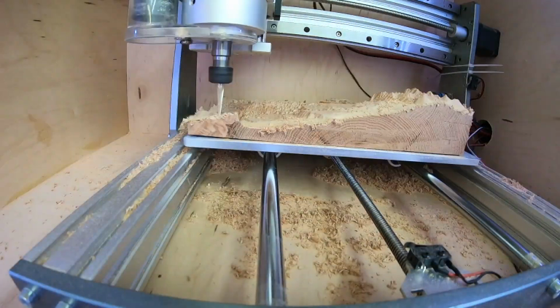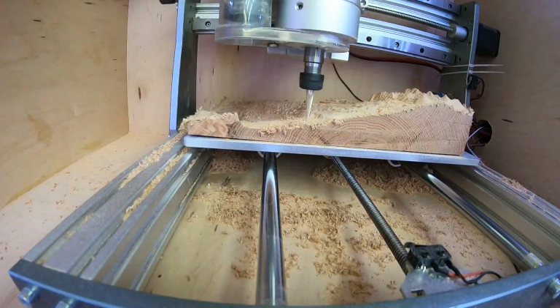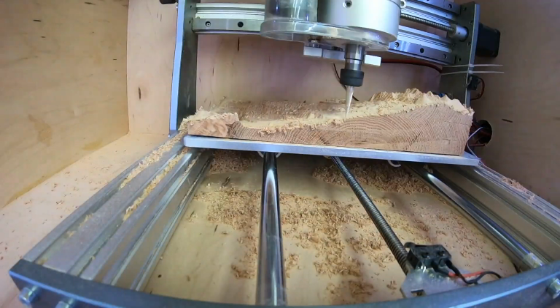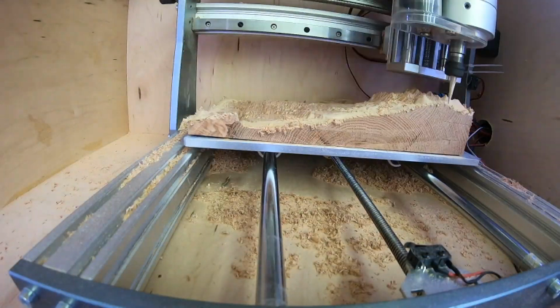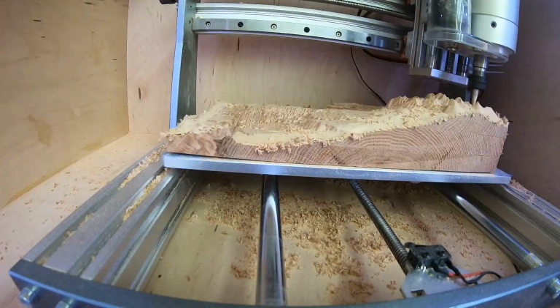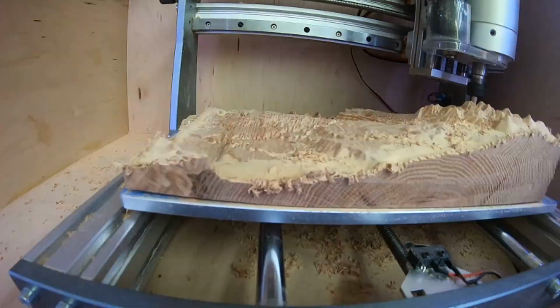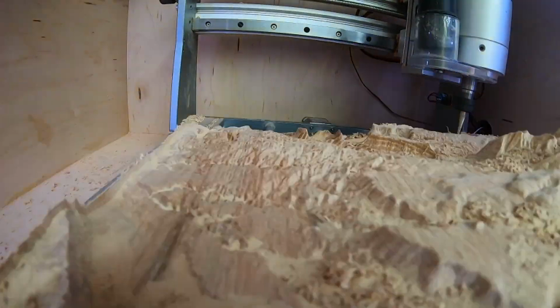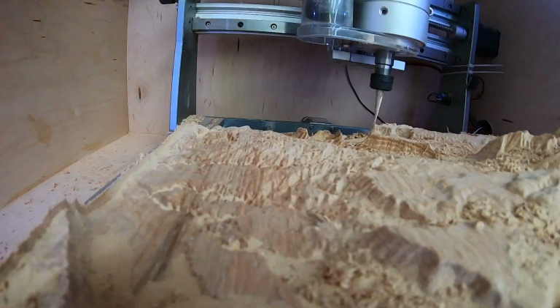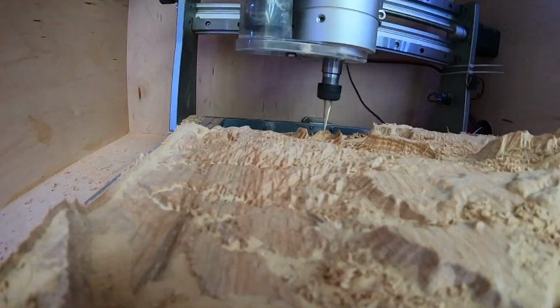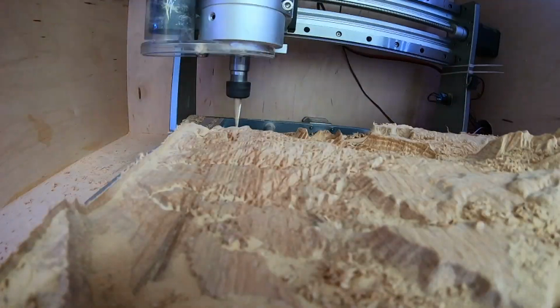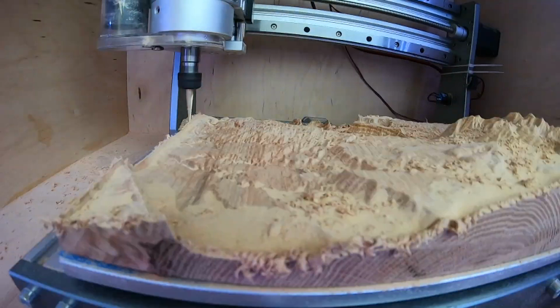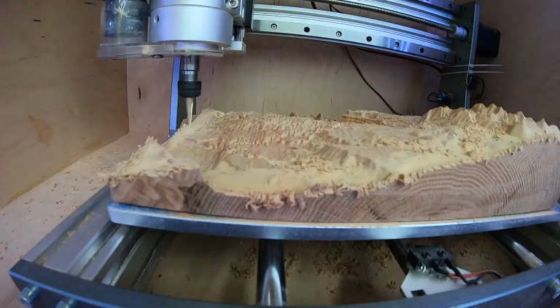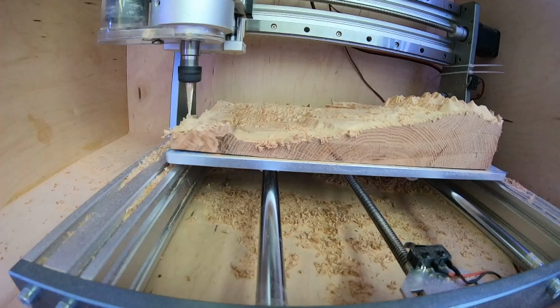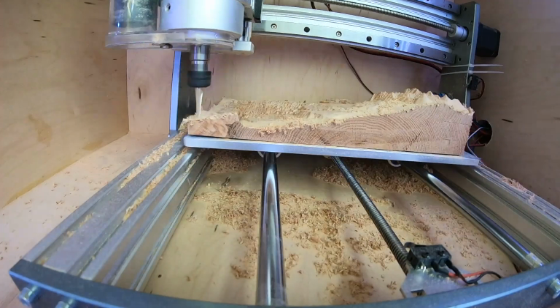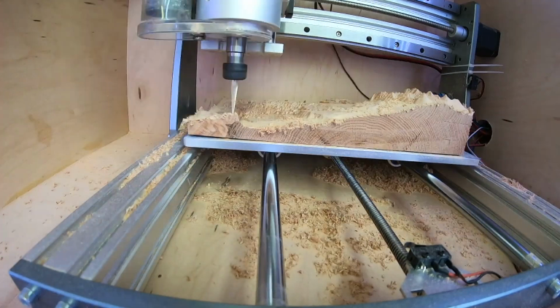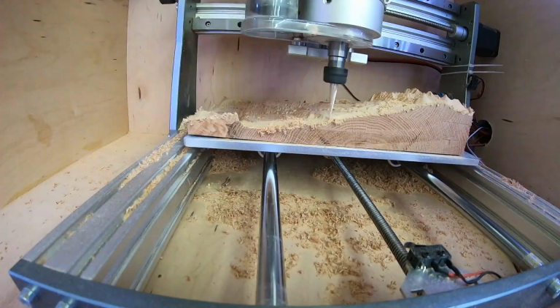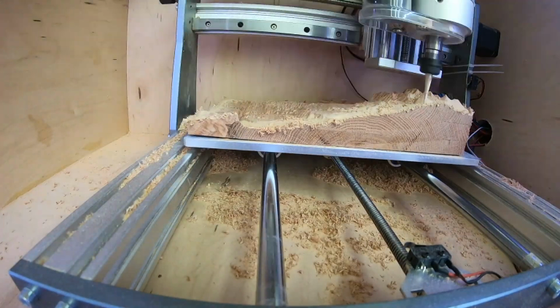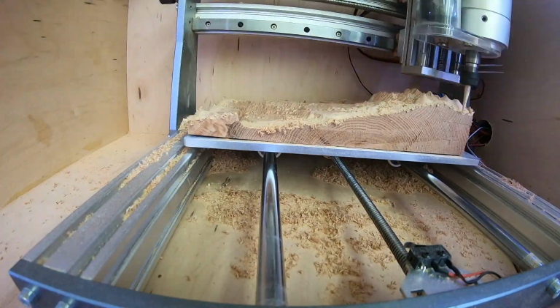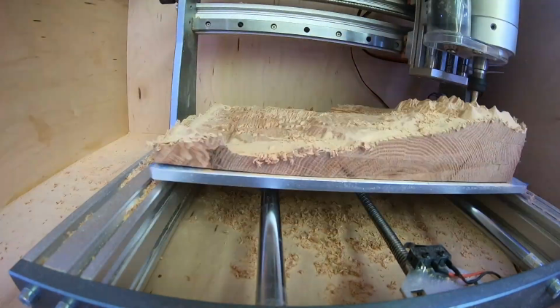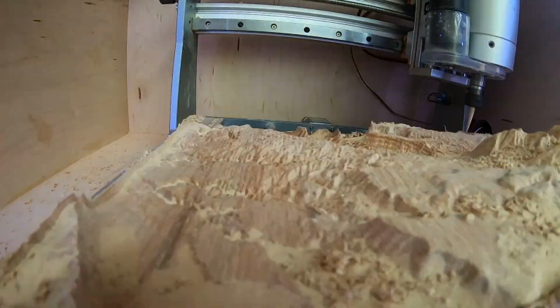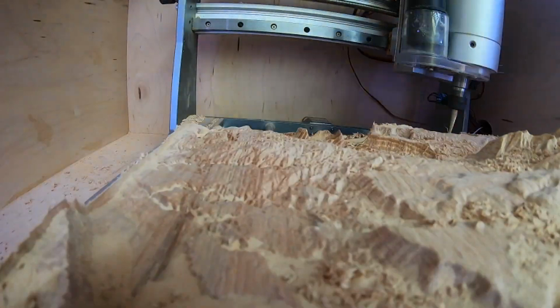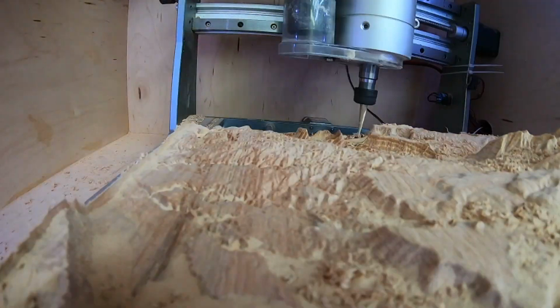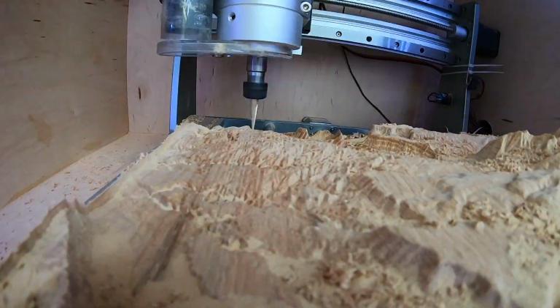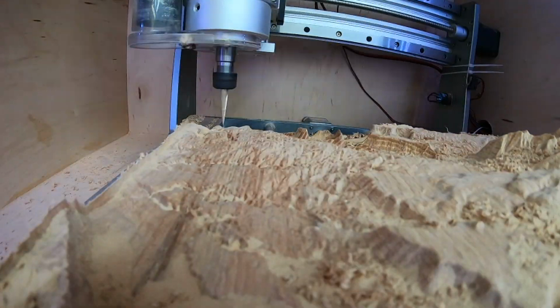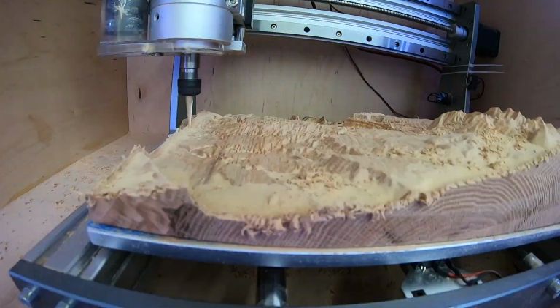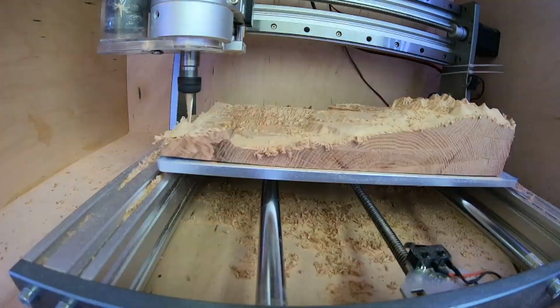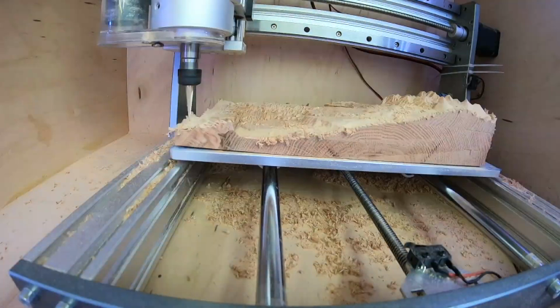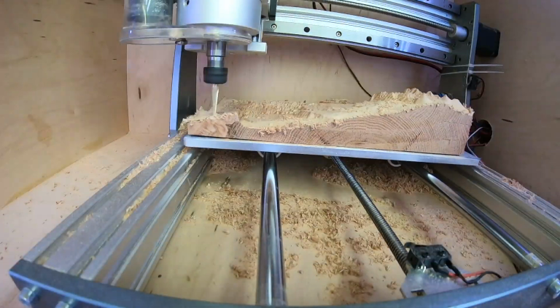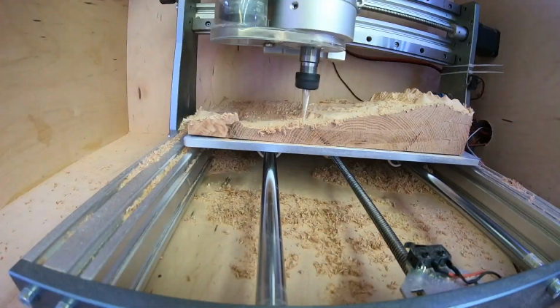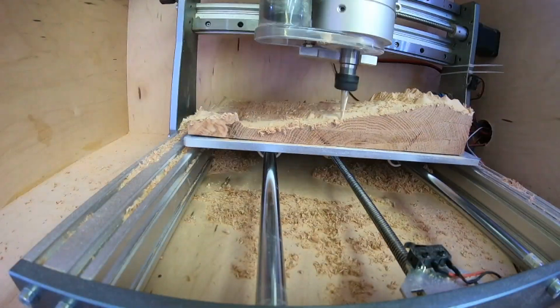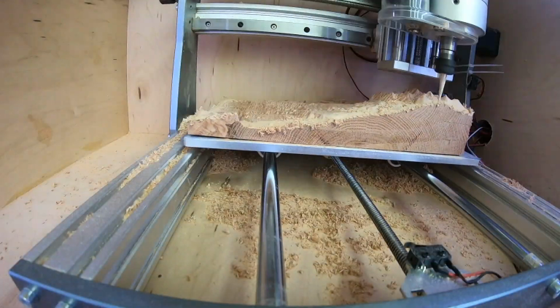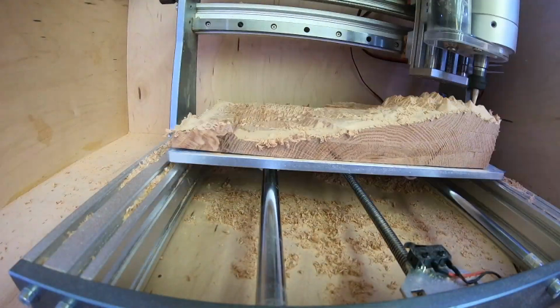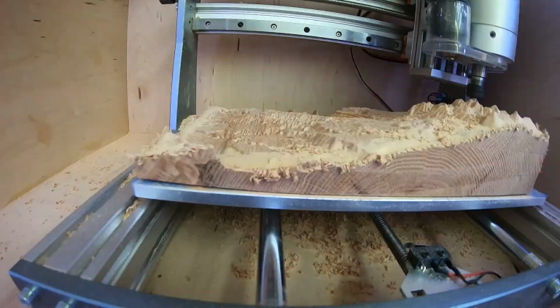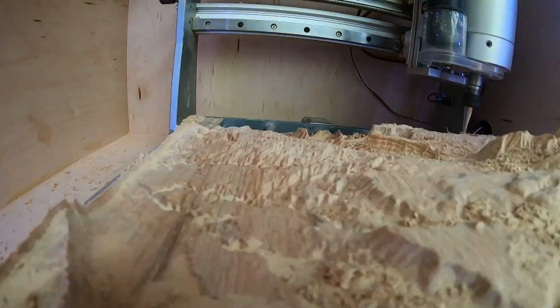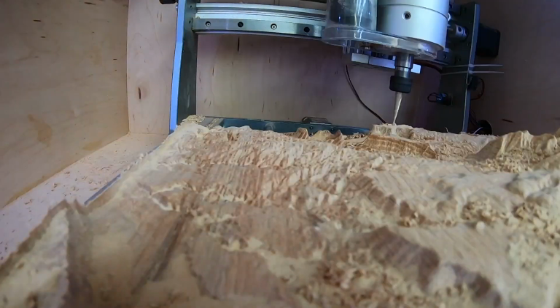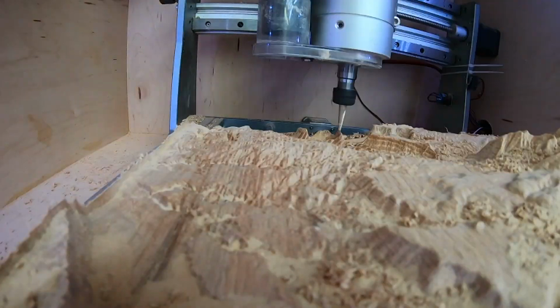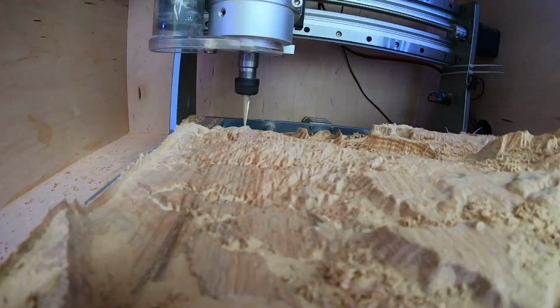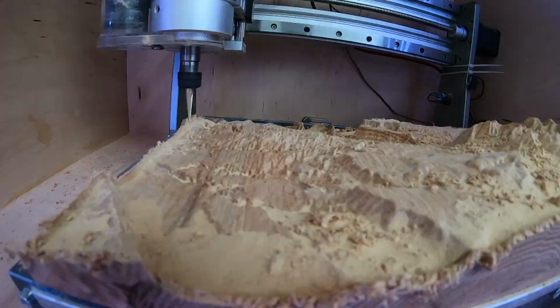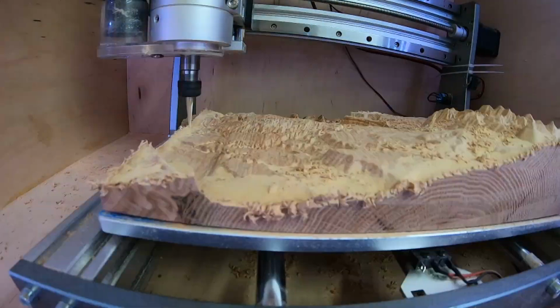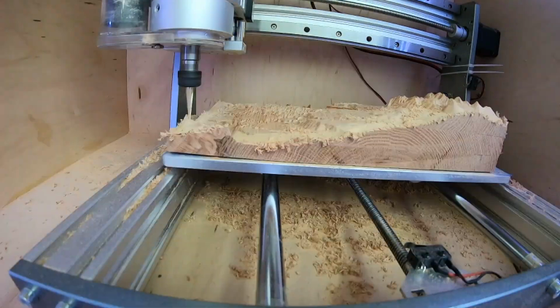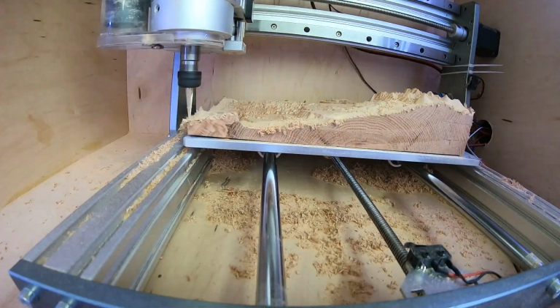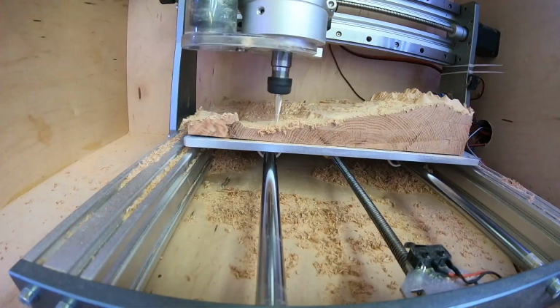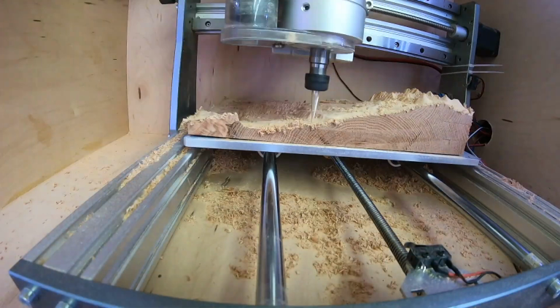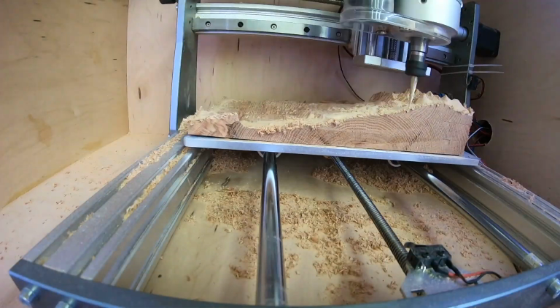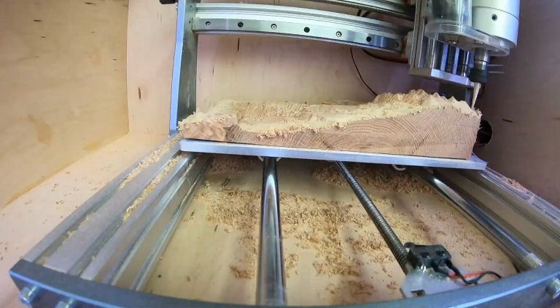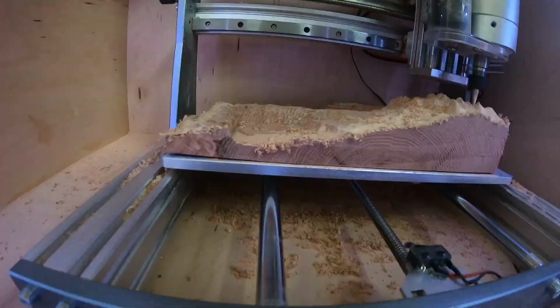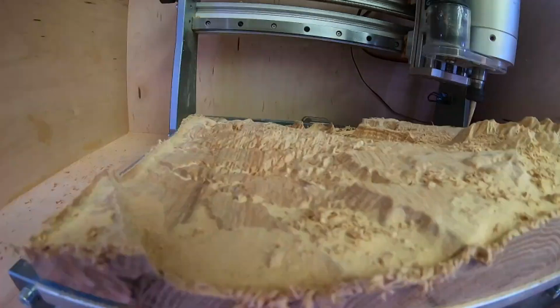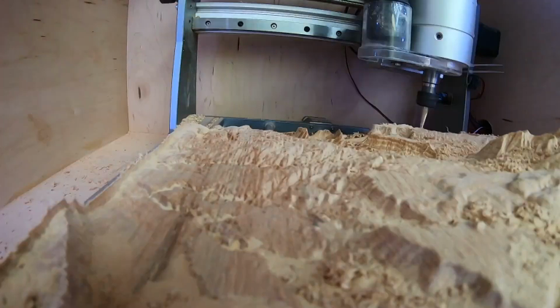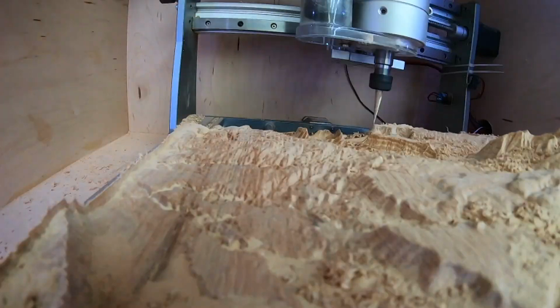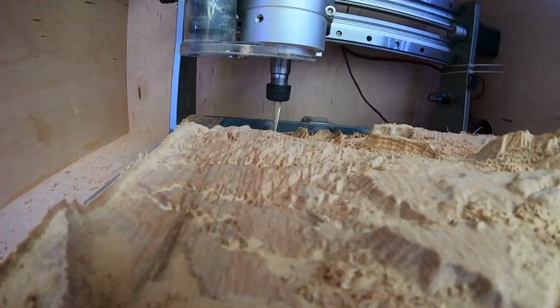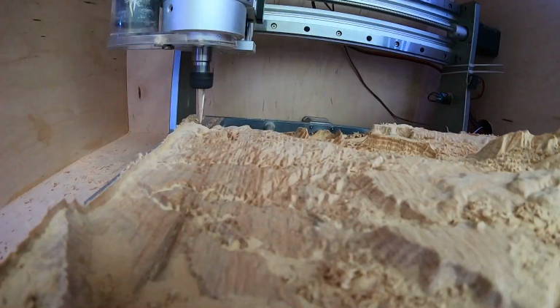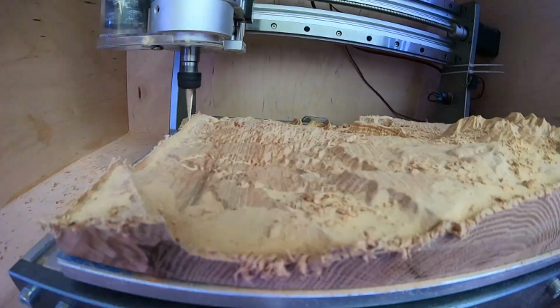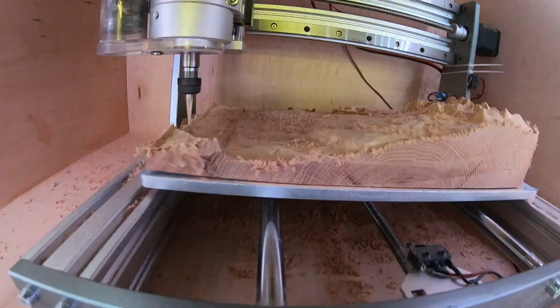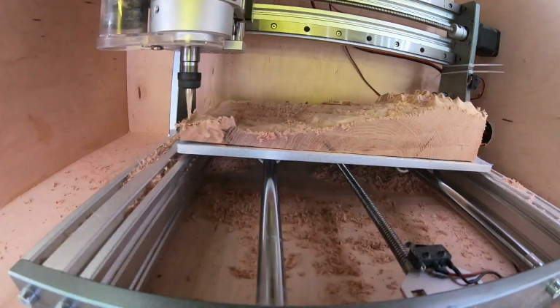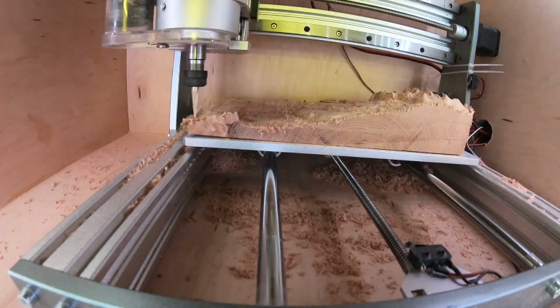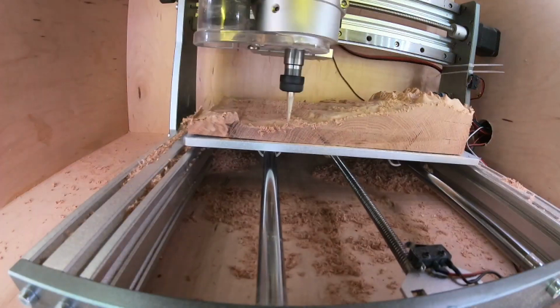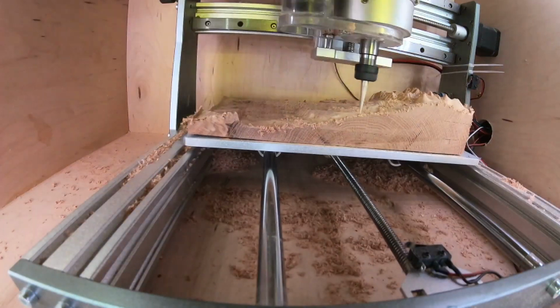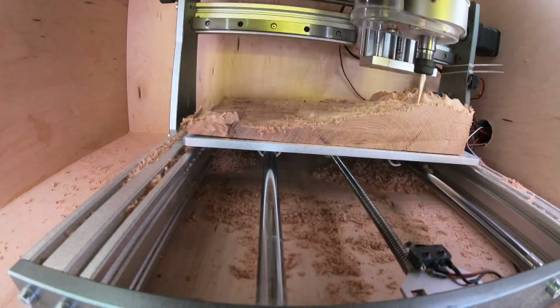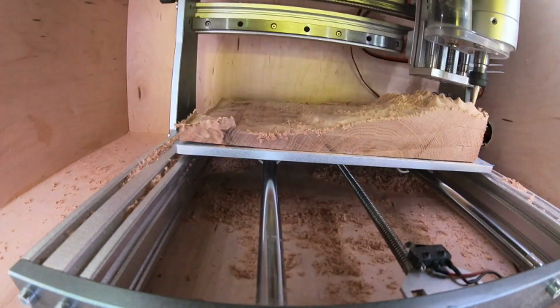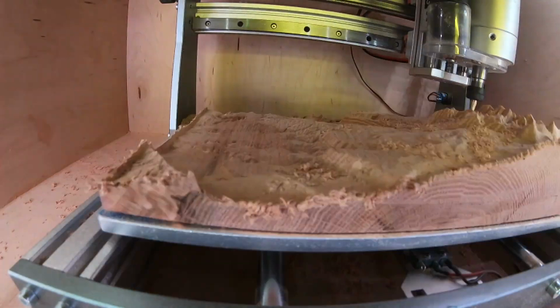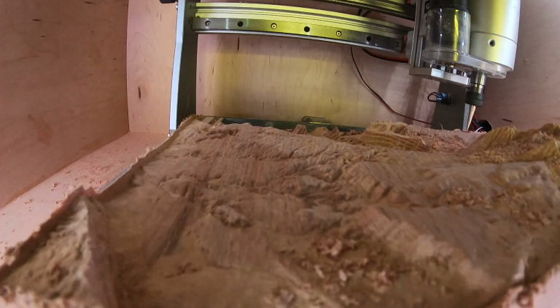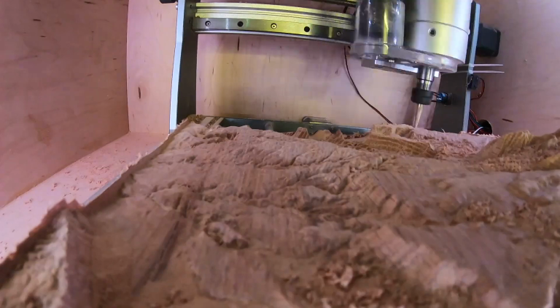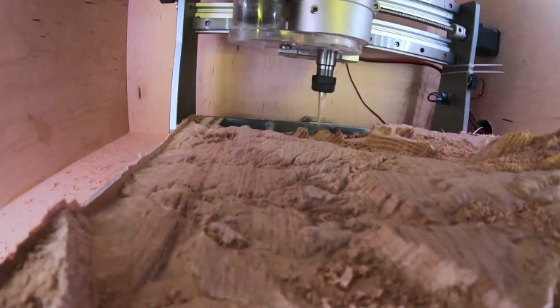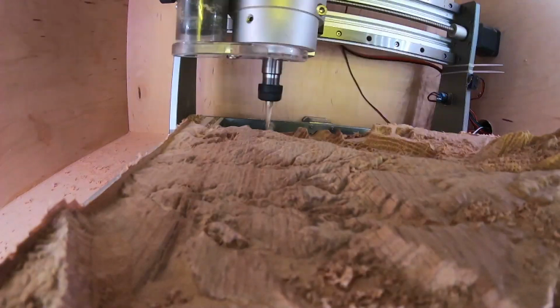But then I came back and started doing this, and was really excited to see the effect of the finish bit on the final terrain.